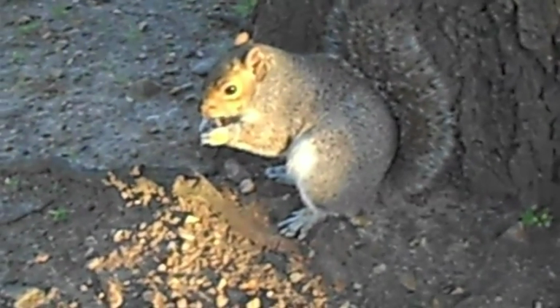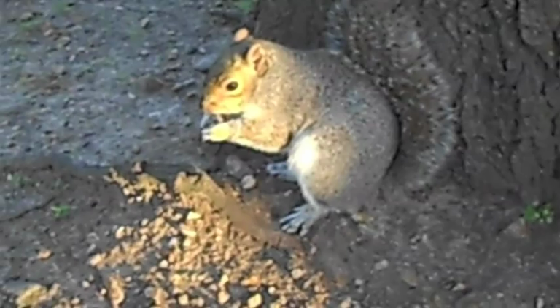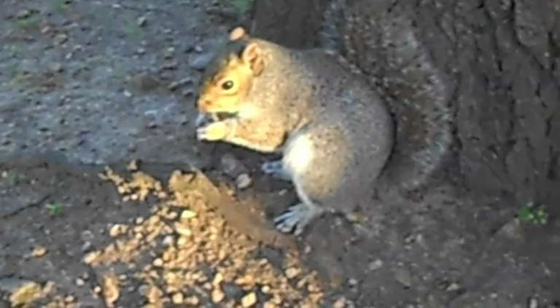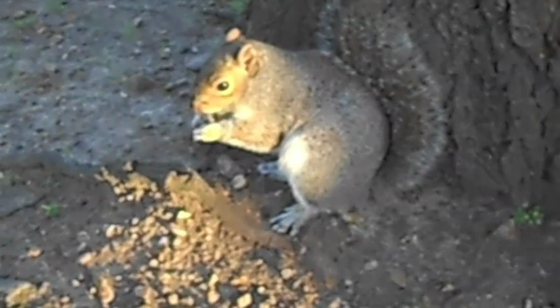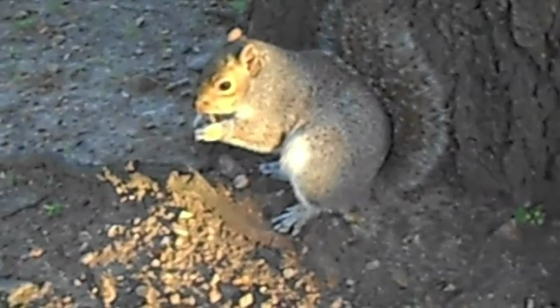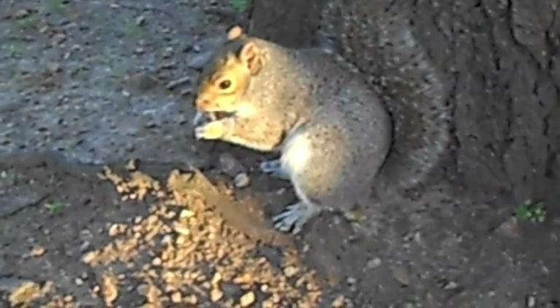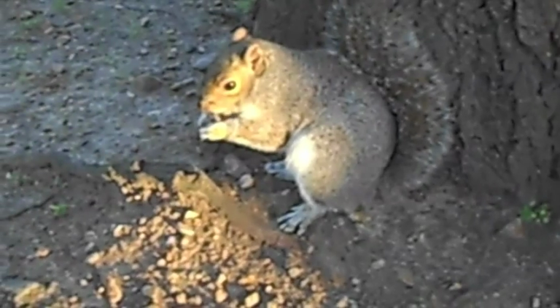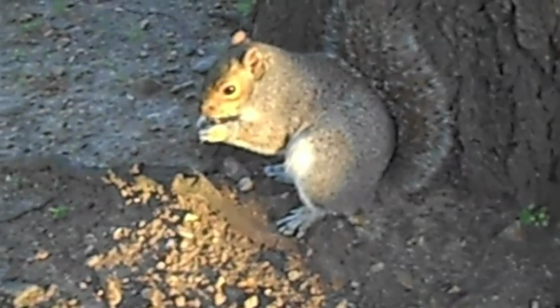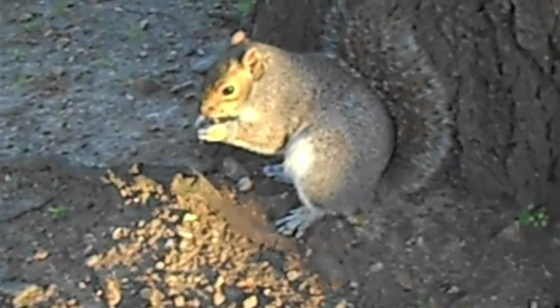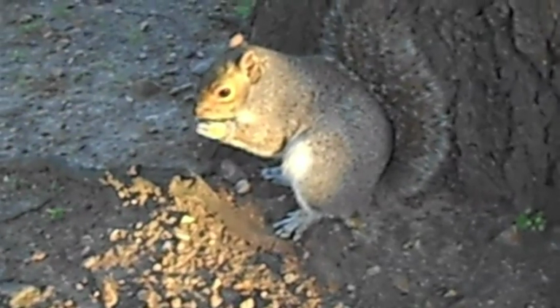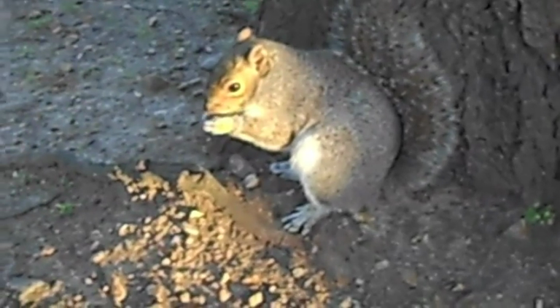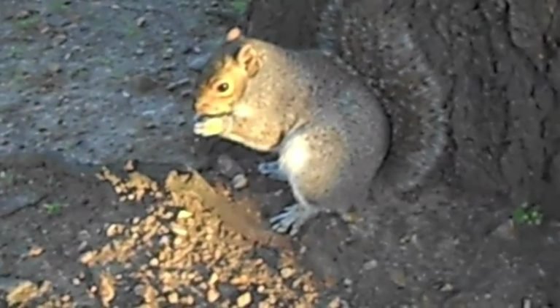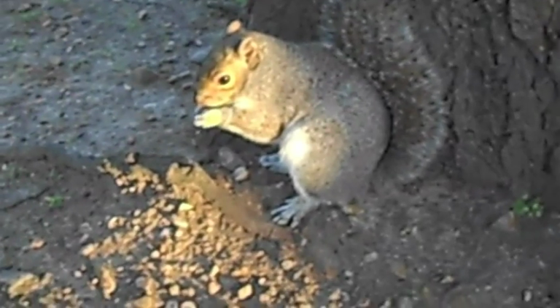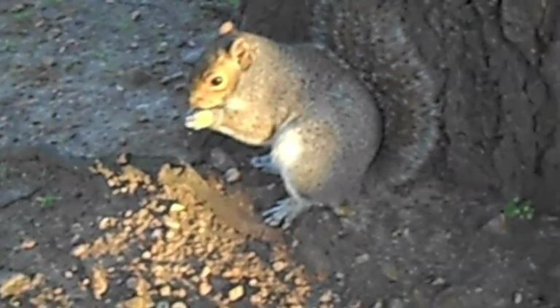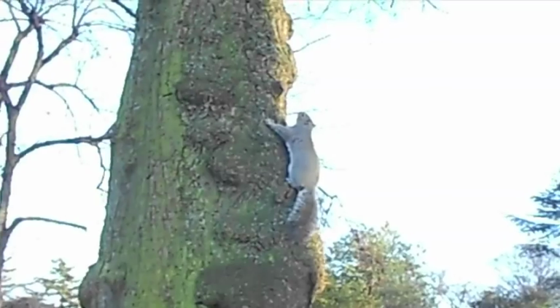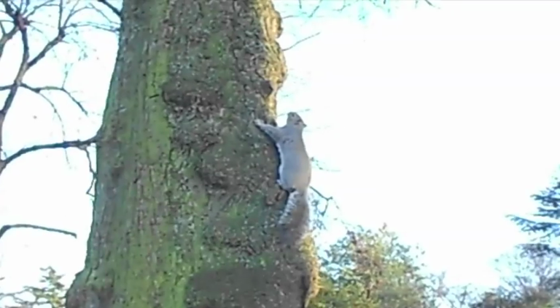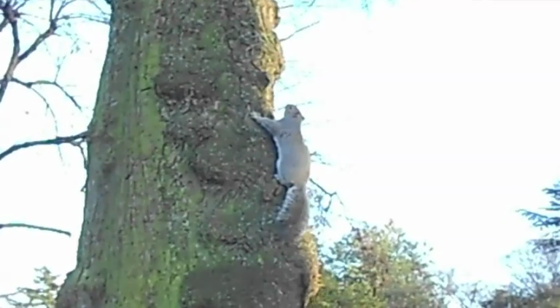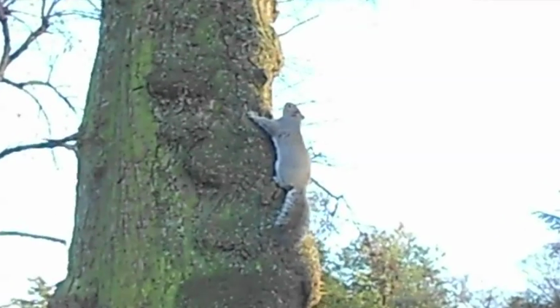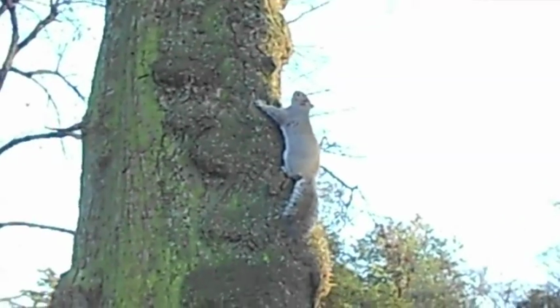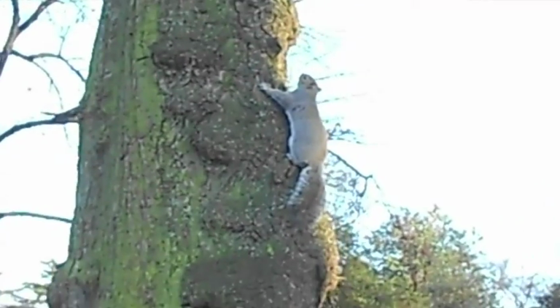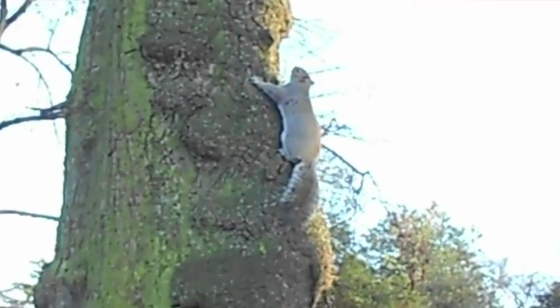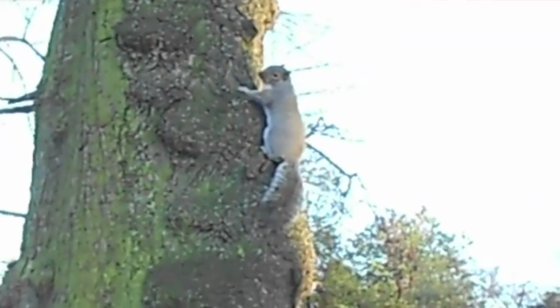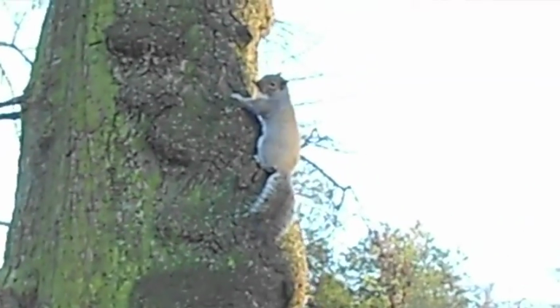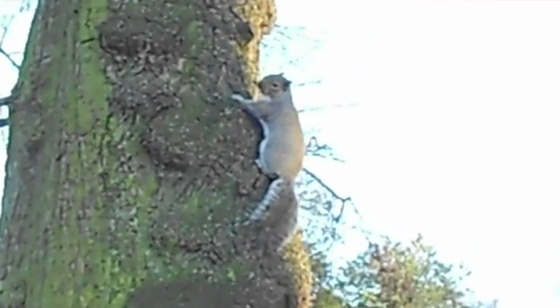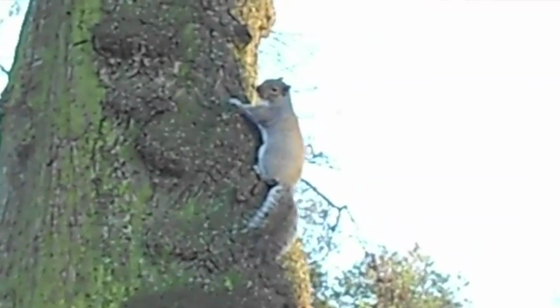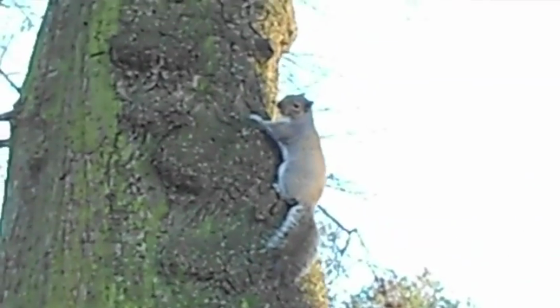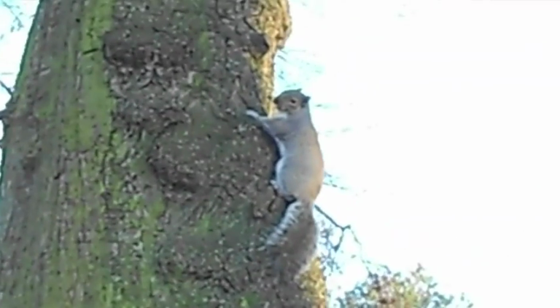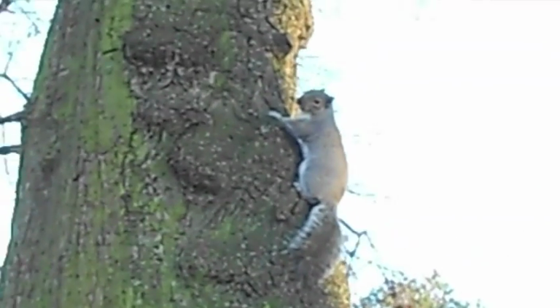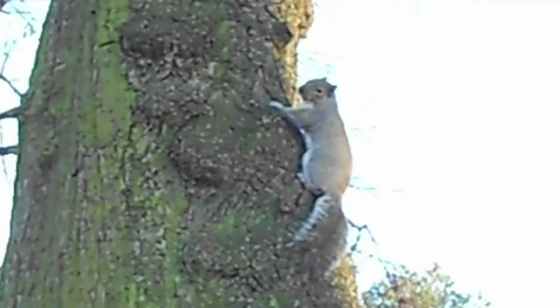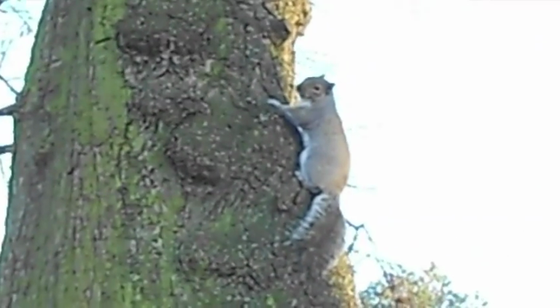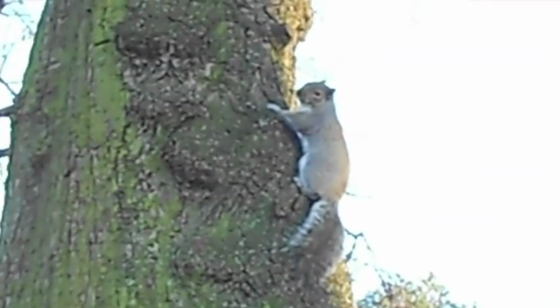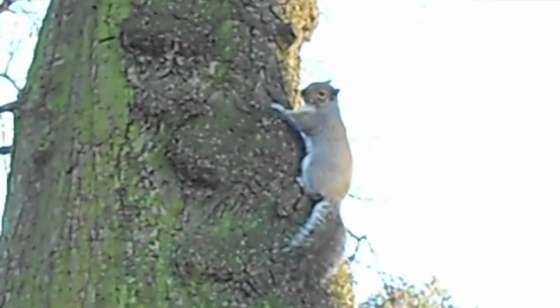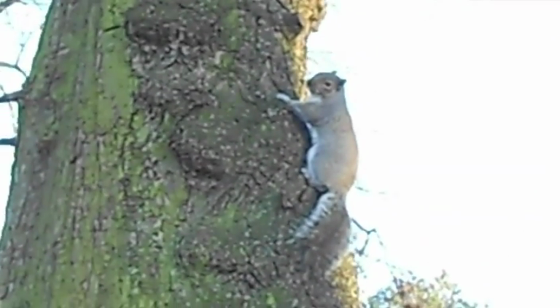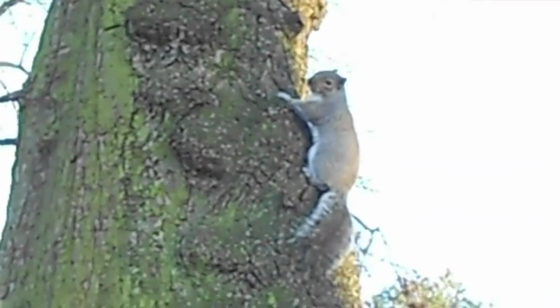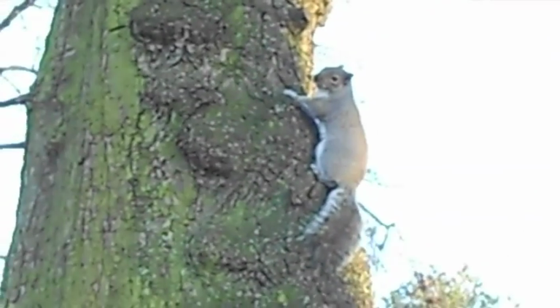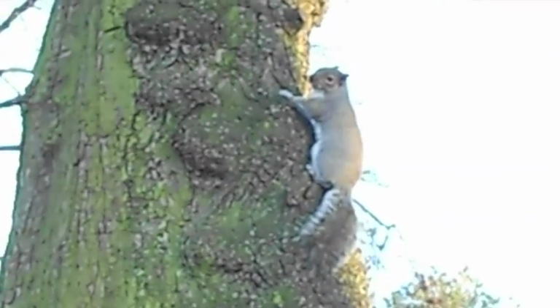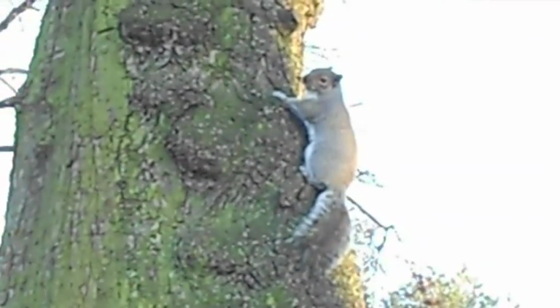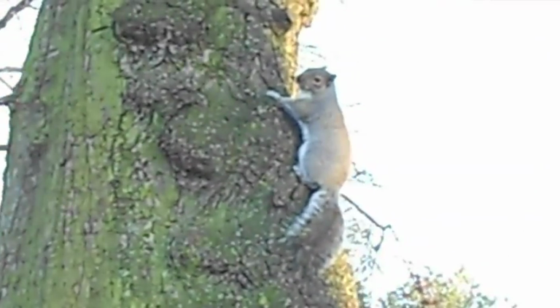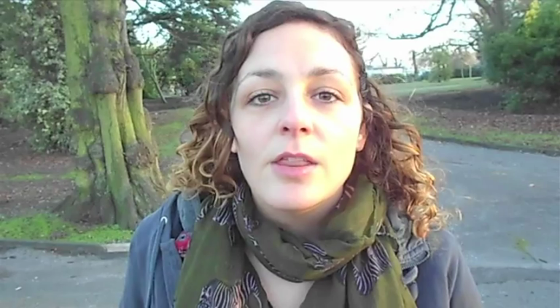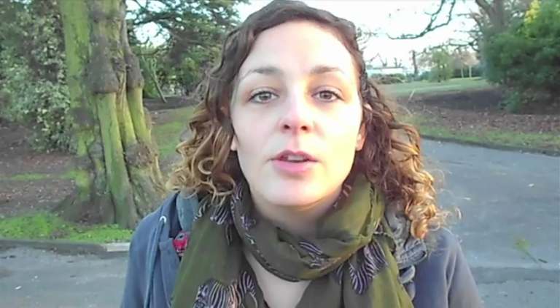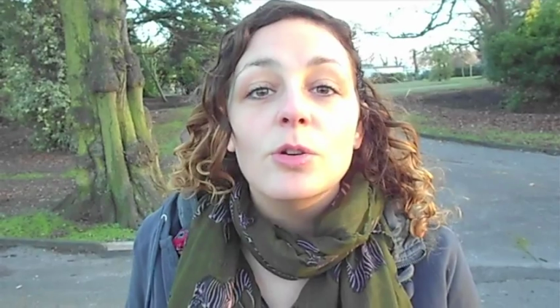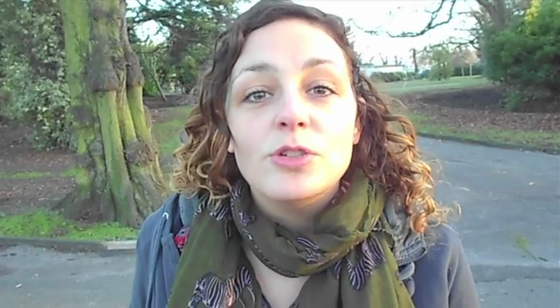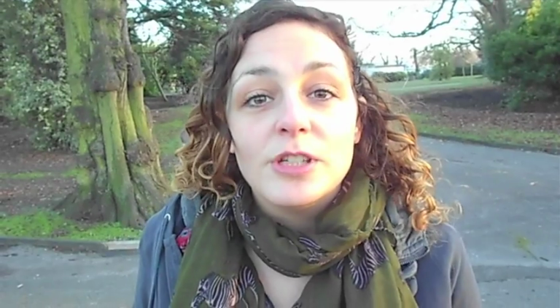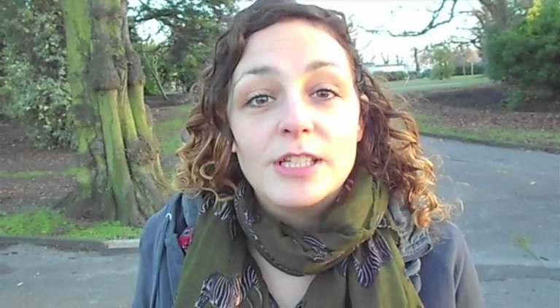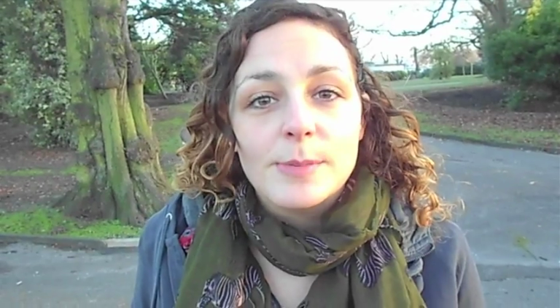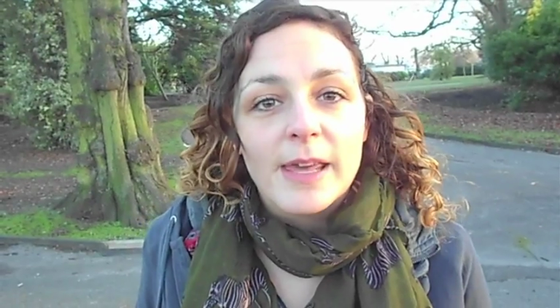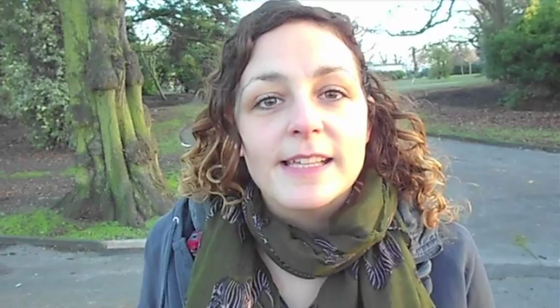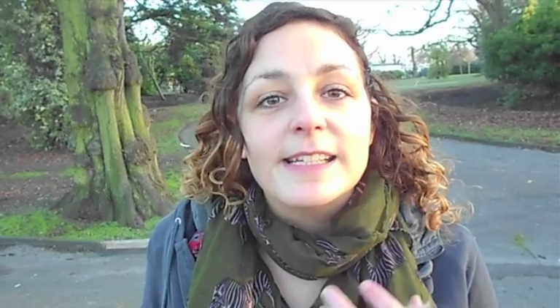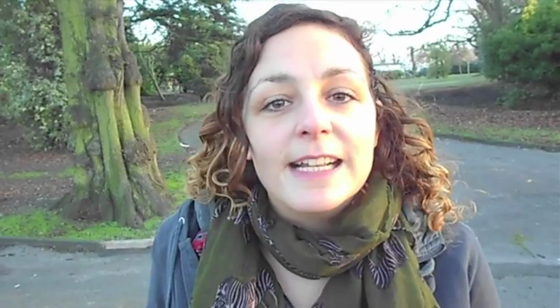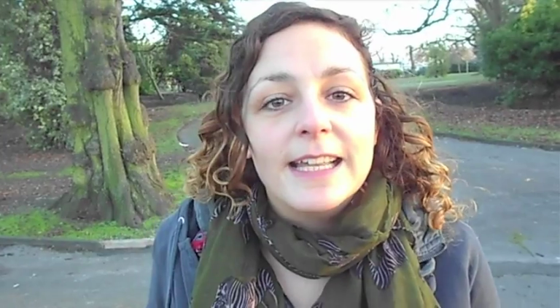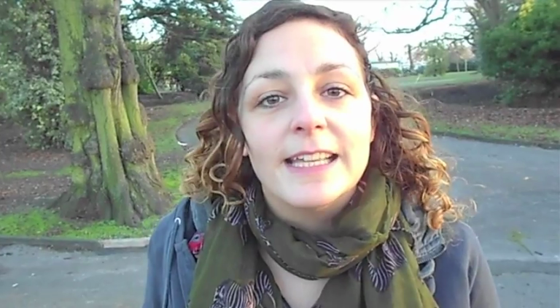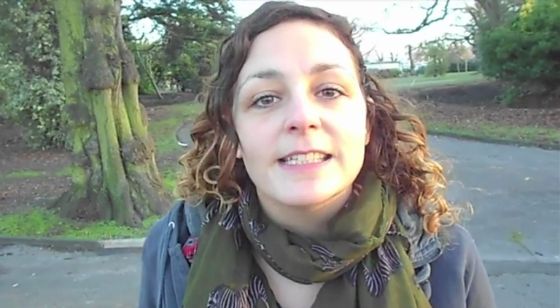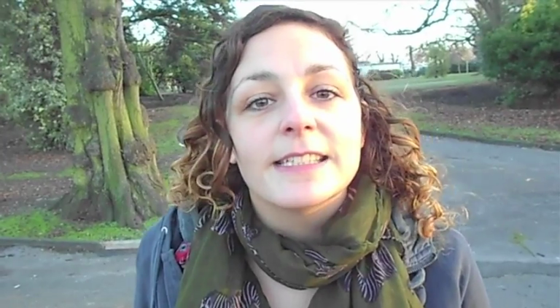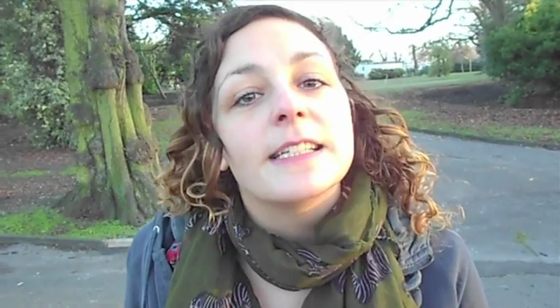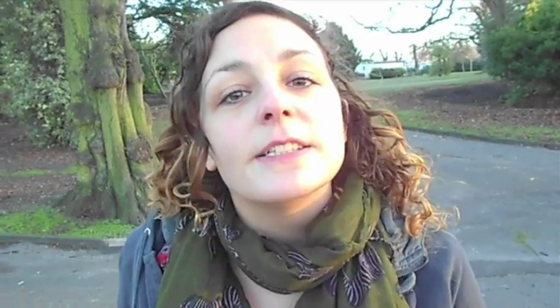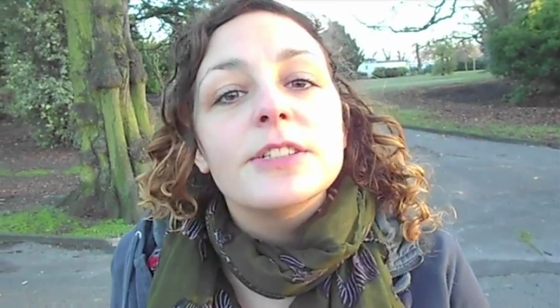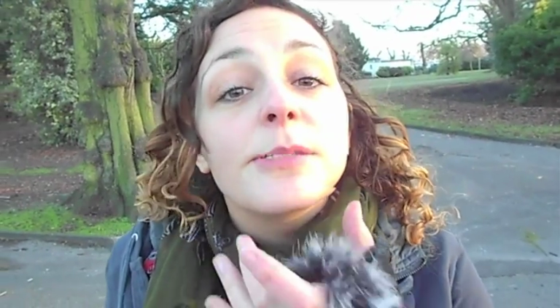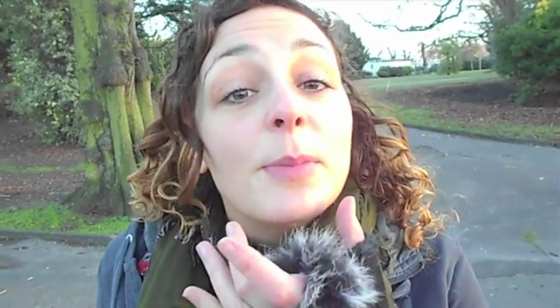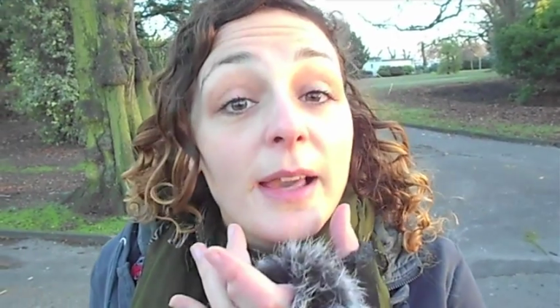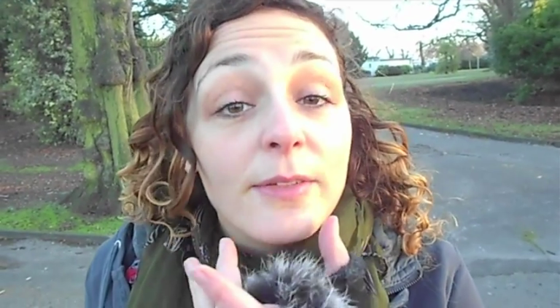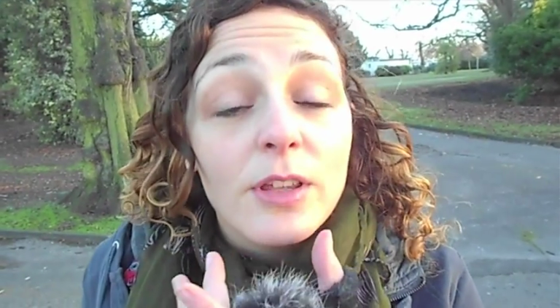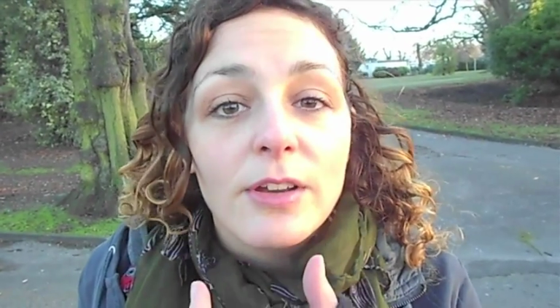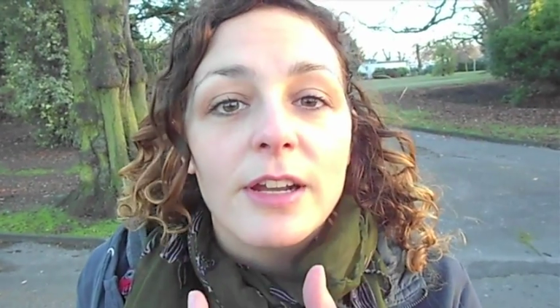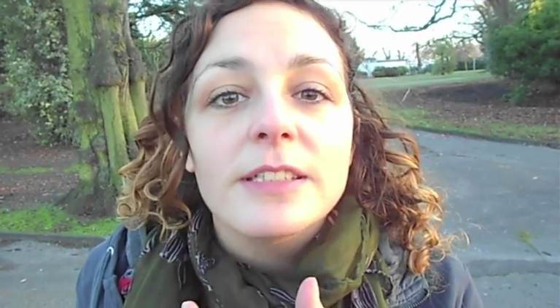The first thing I'm going to show you today is how to communicate with the common grey squirrel. The noise you need to make is a clicking sound using the back of your throat.